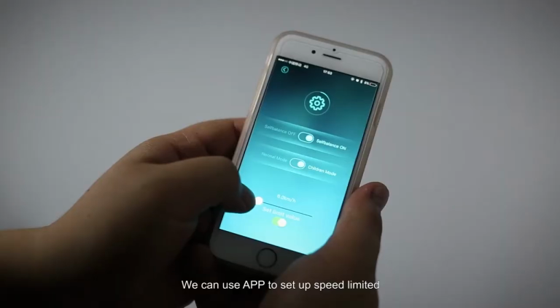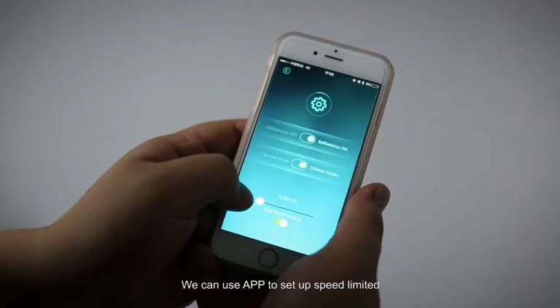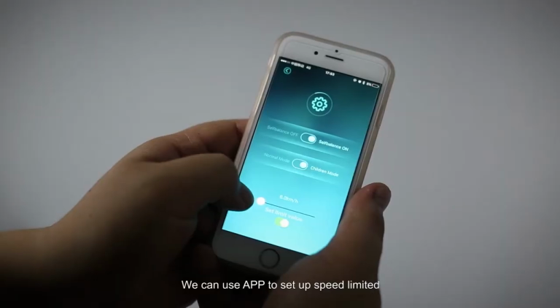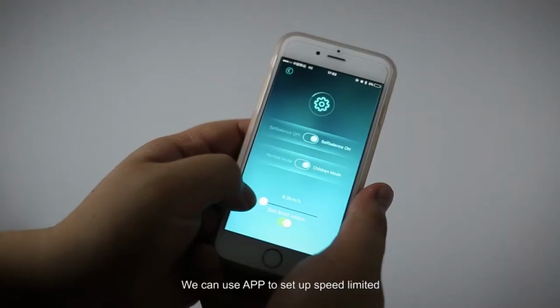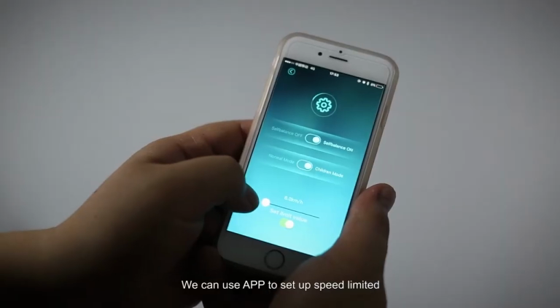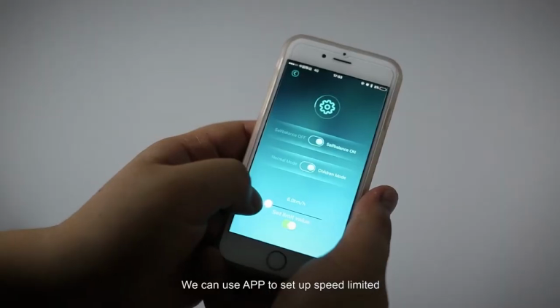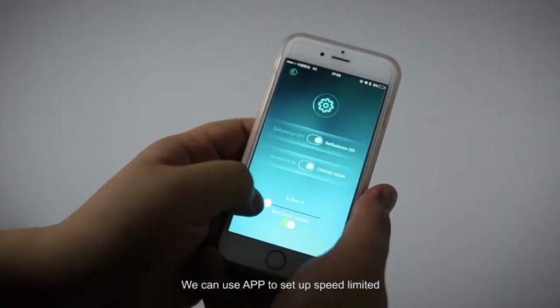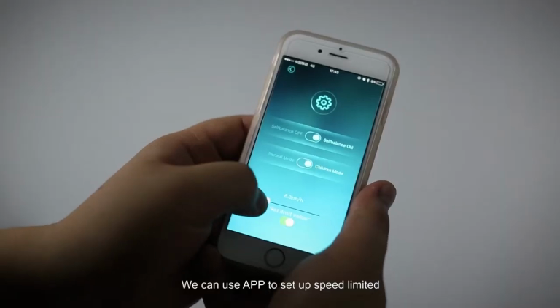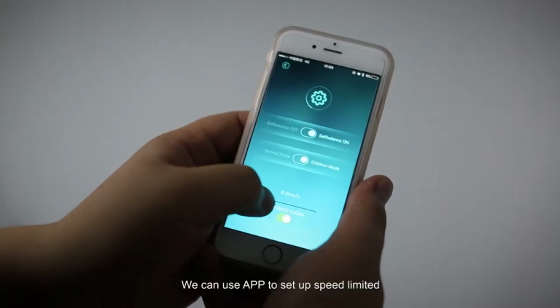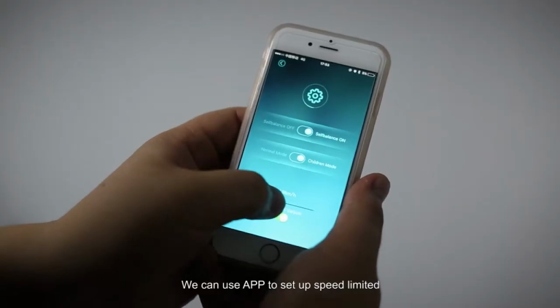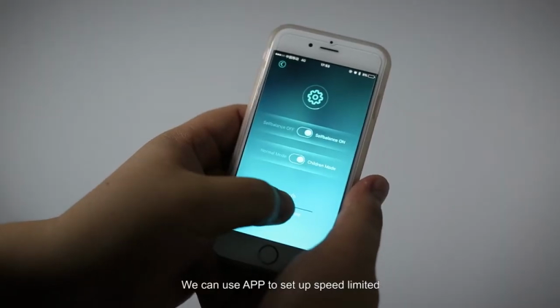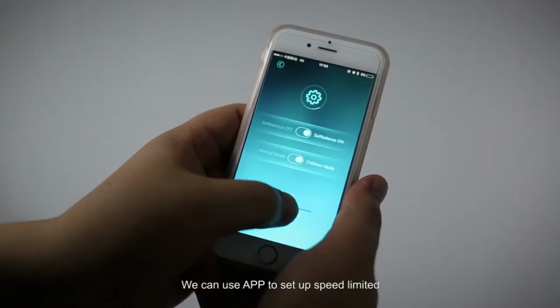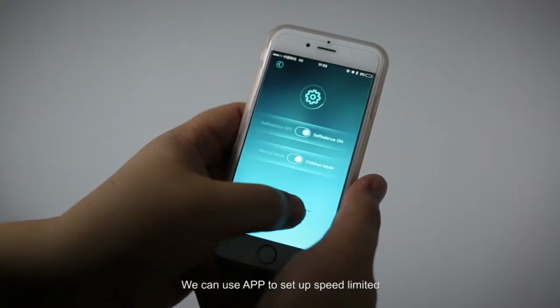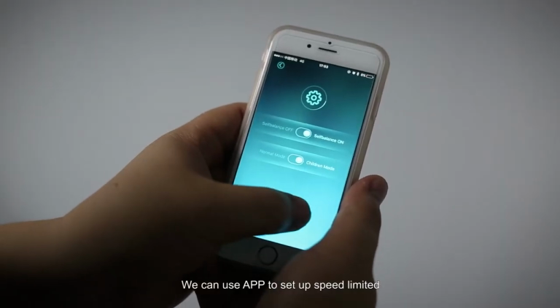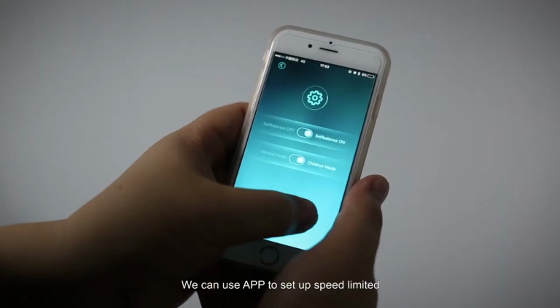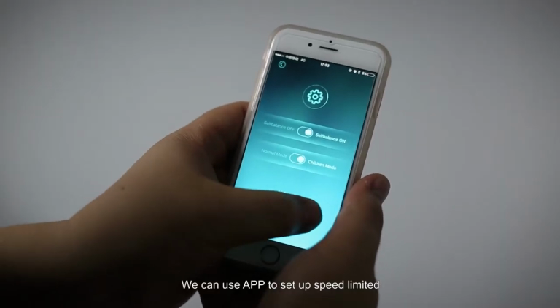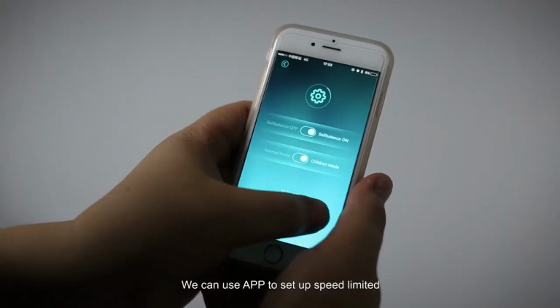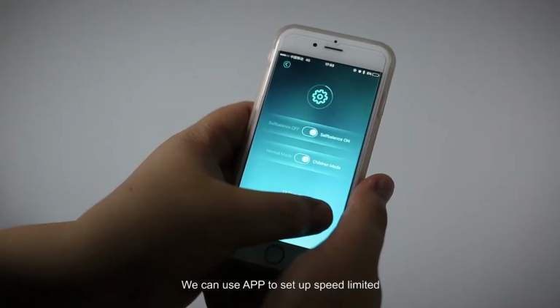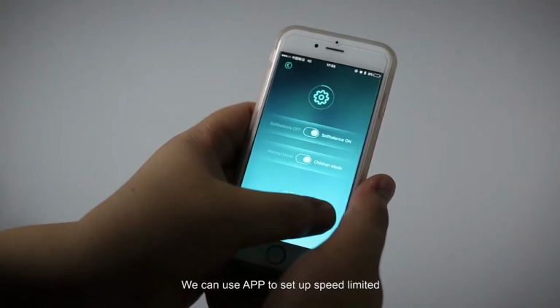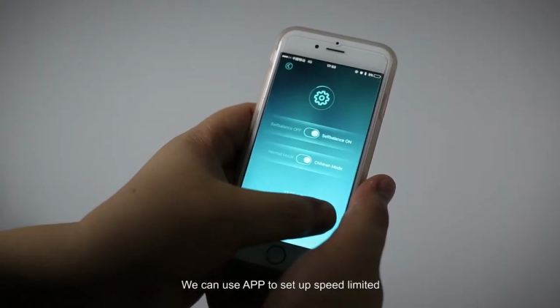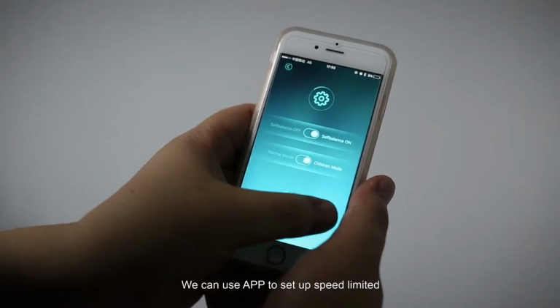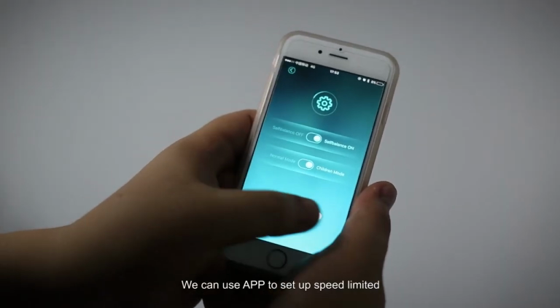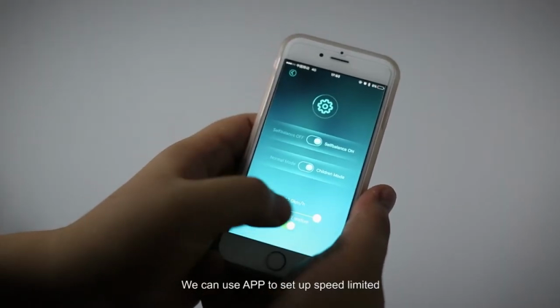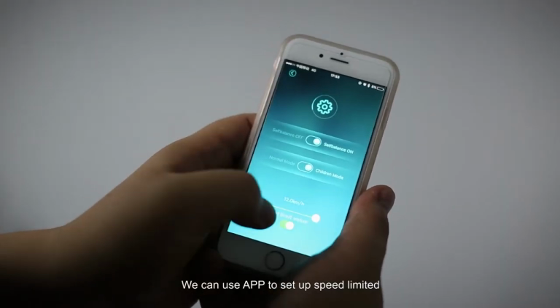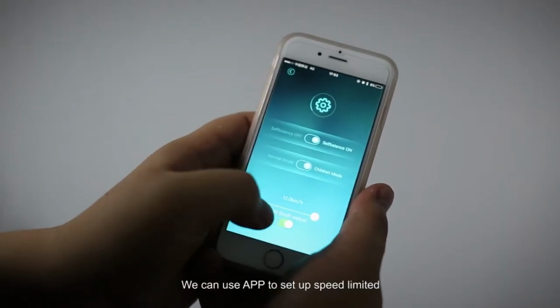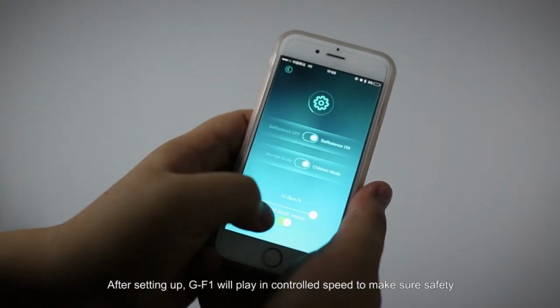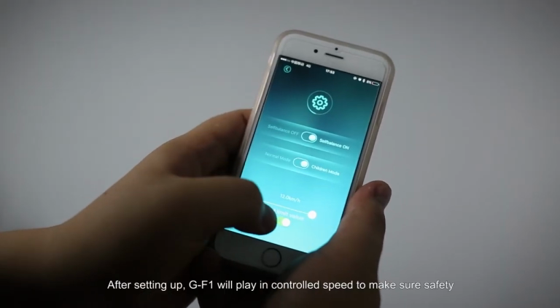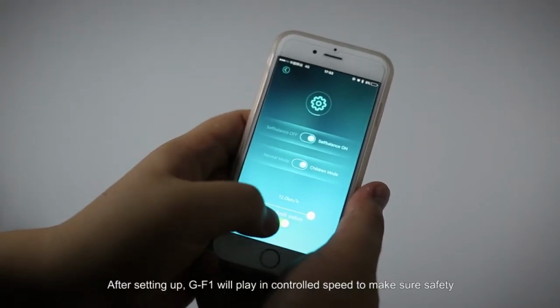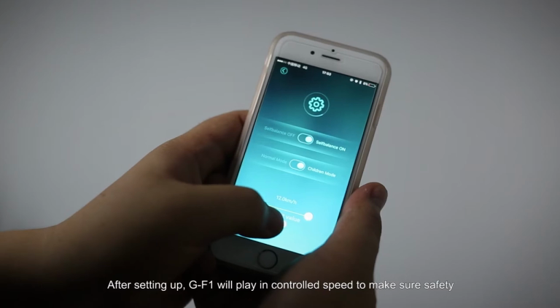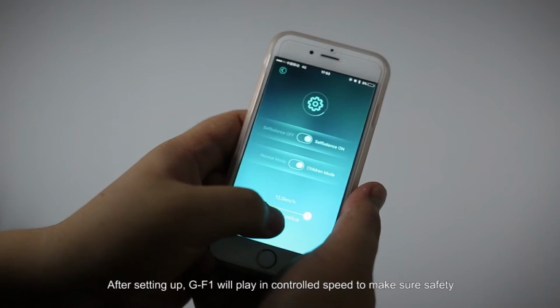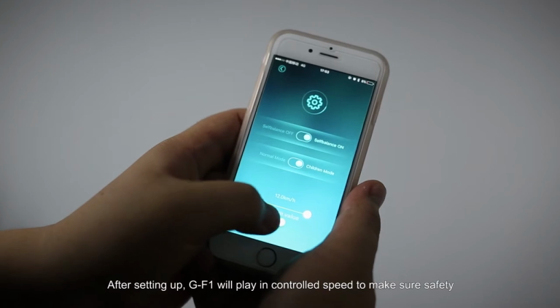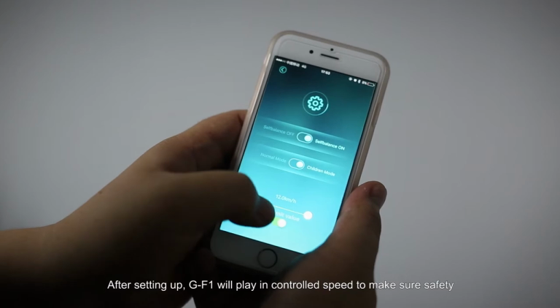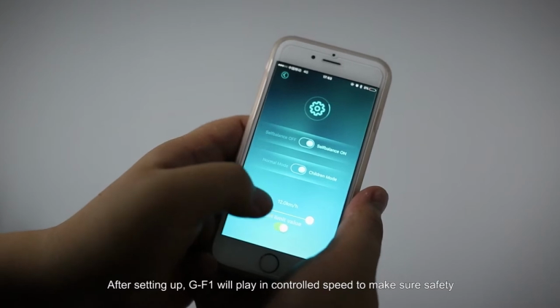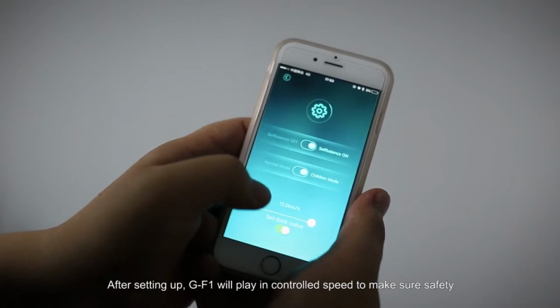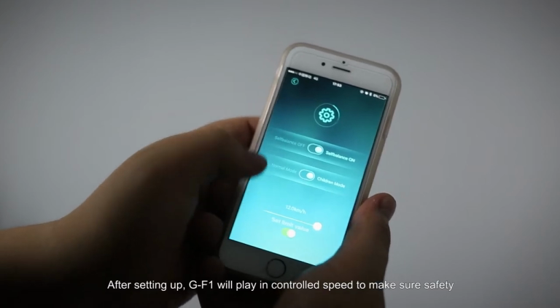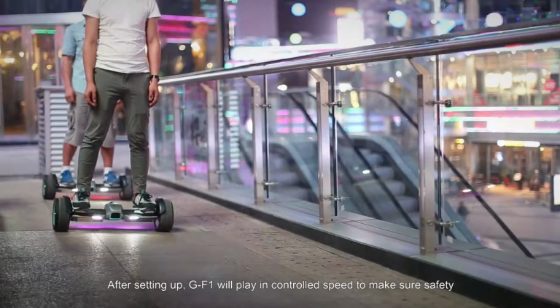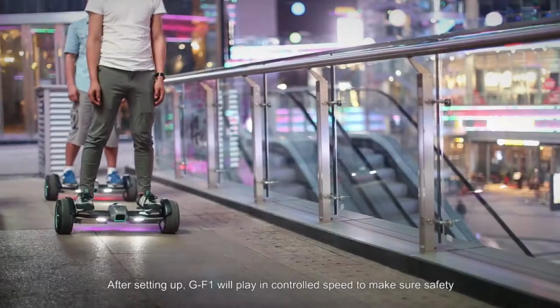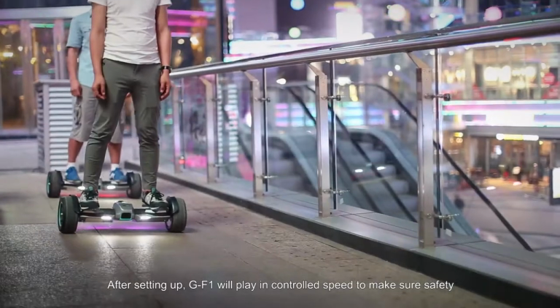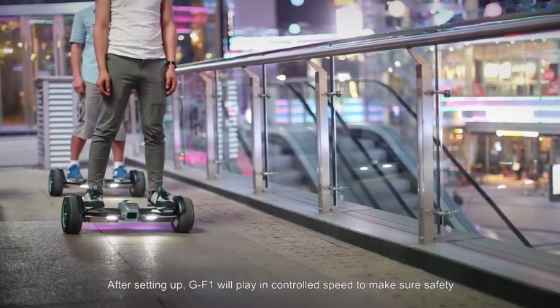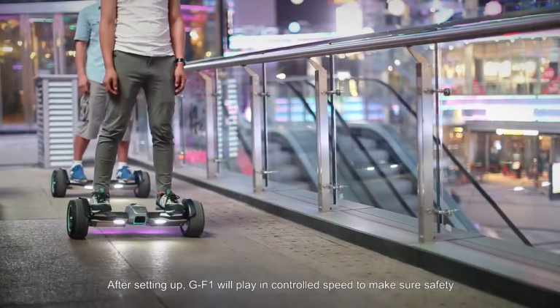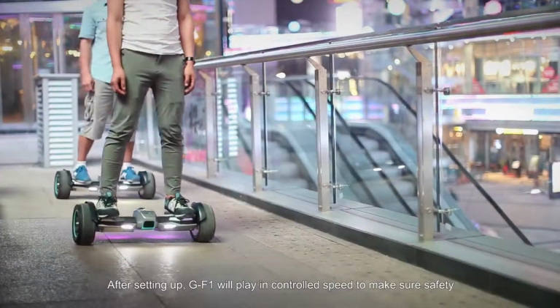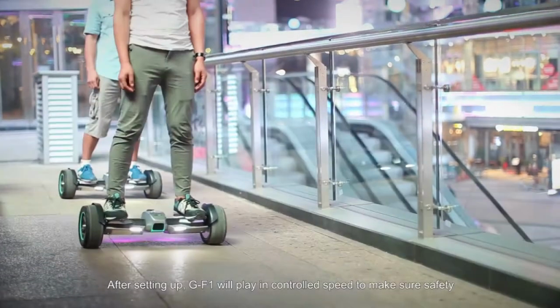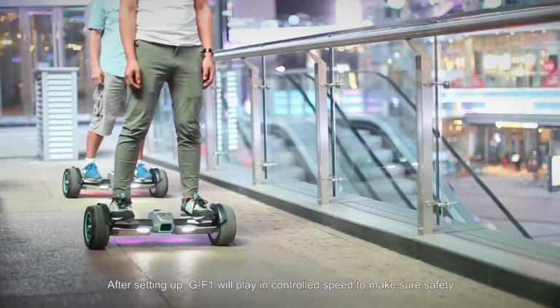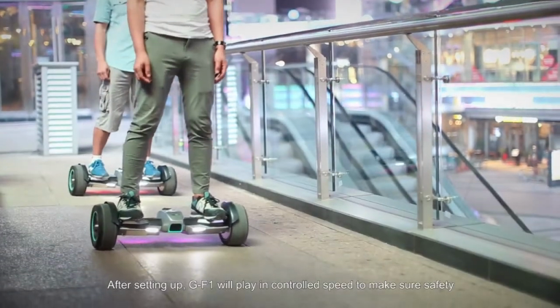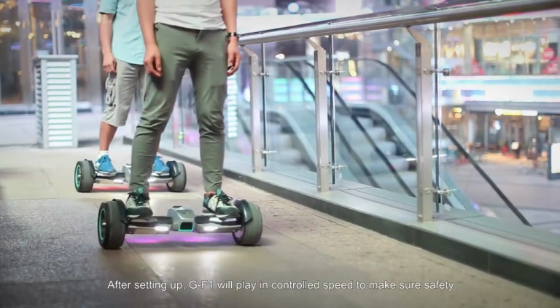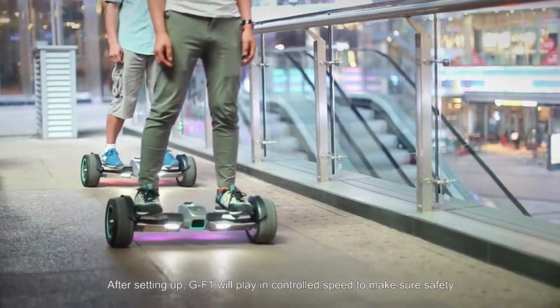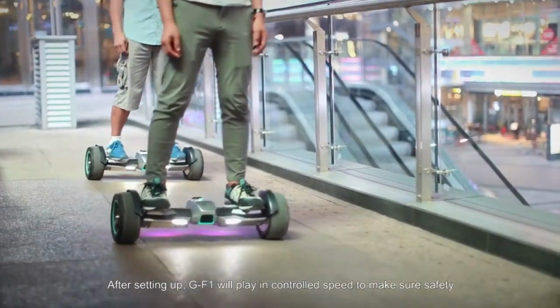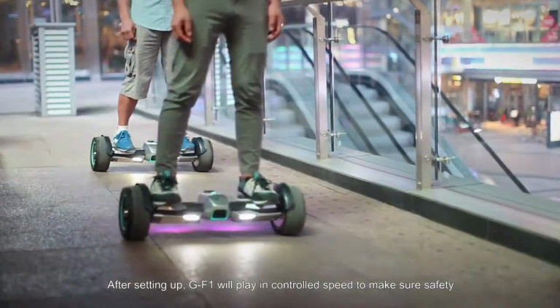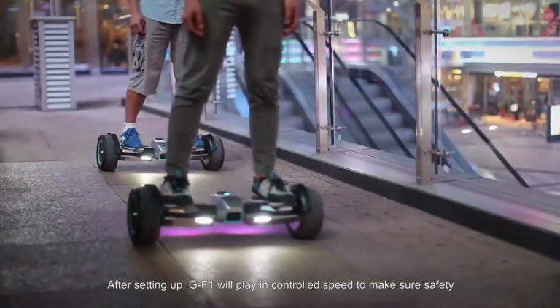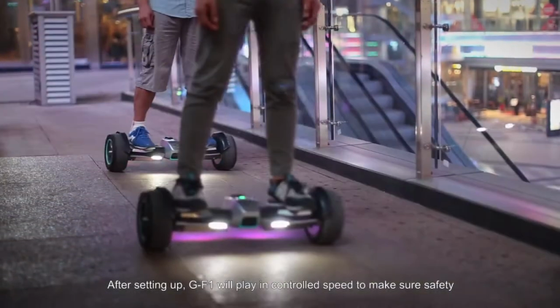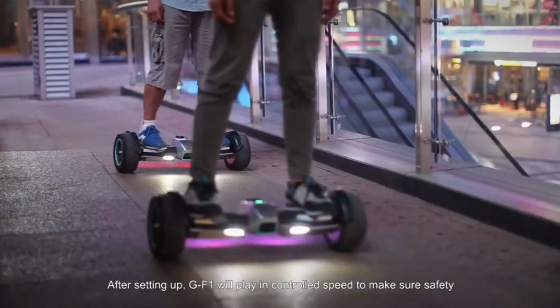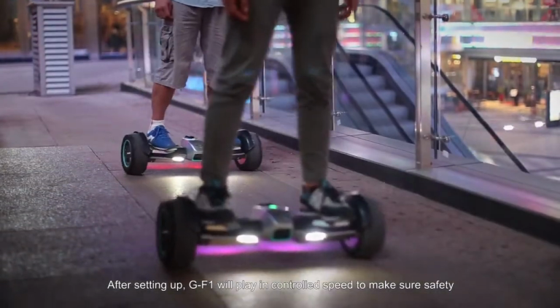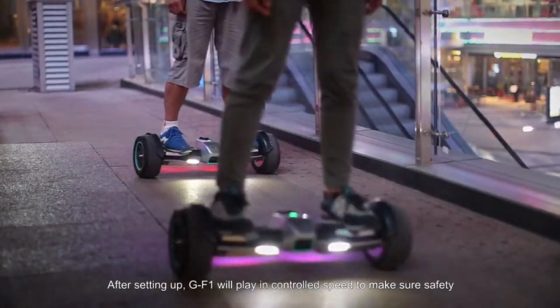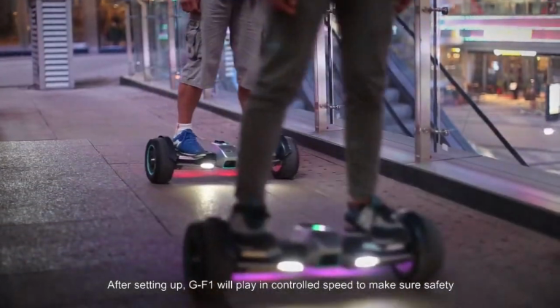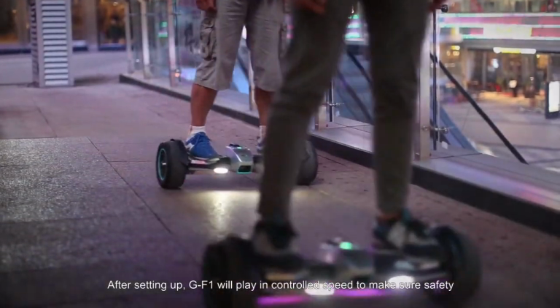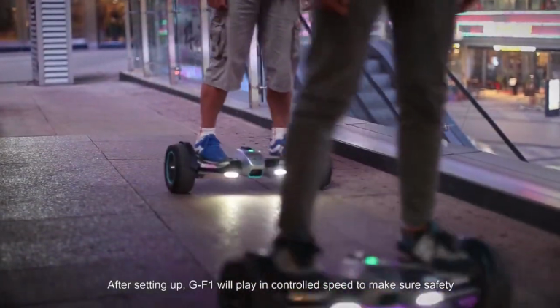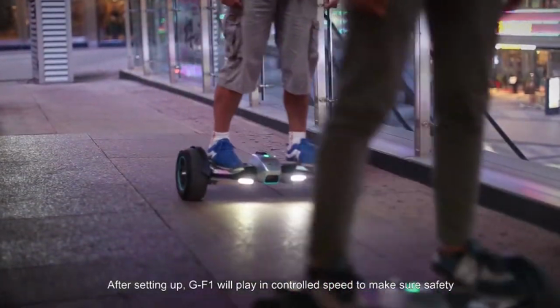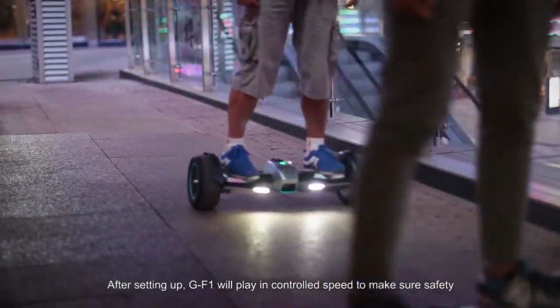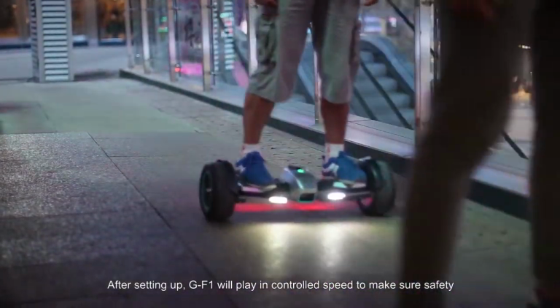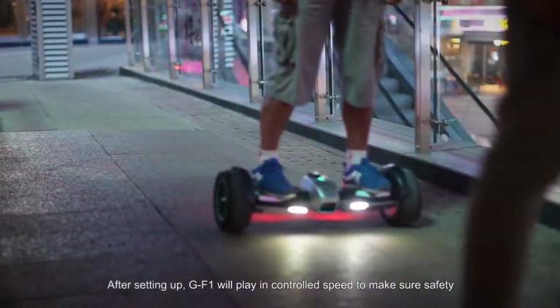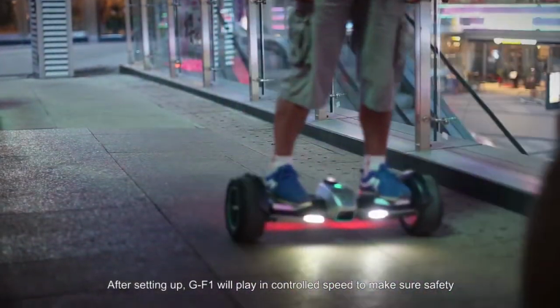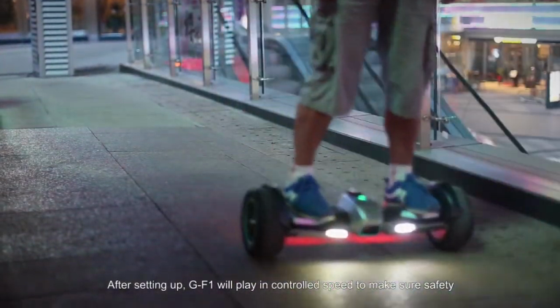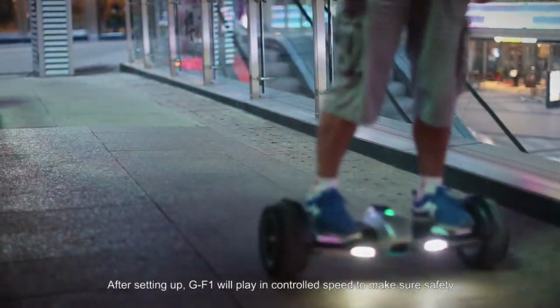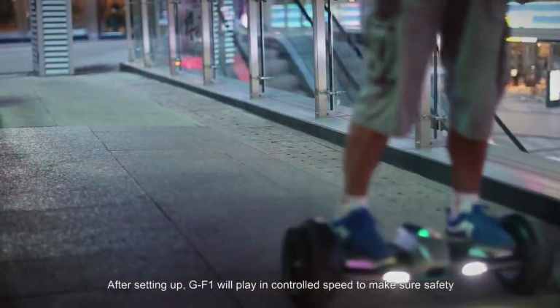We can use the app to set up a speed limit. After setting up, GF-1 will play in controlled speed to make sure safety.